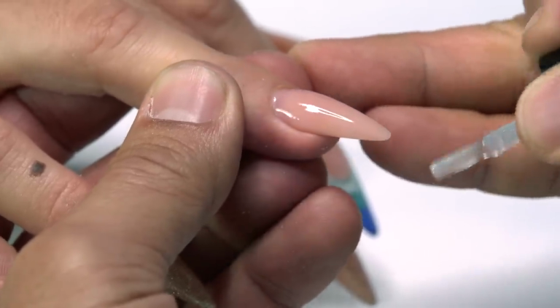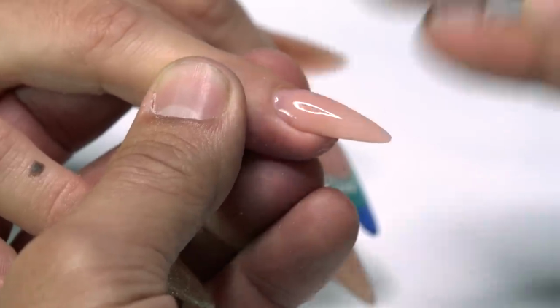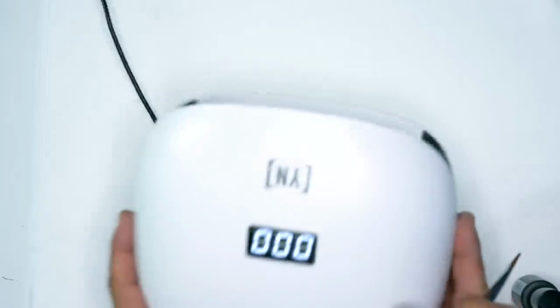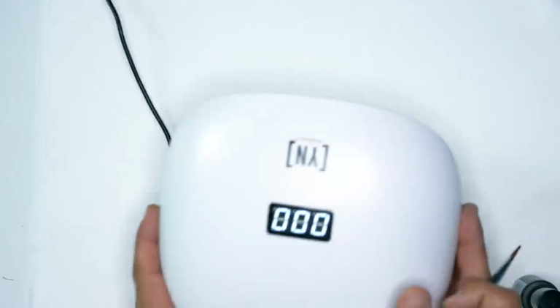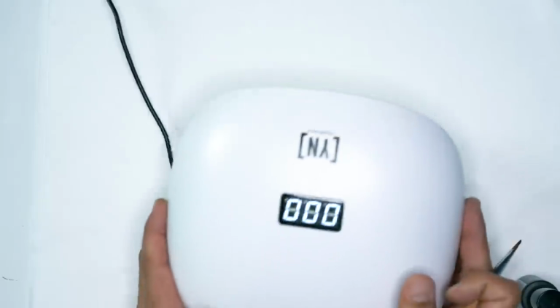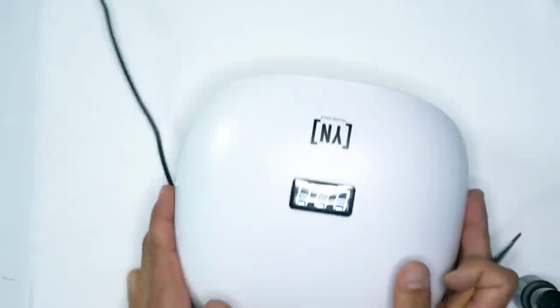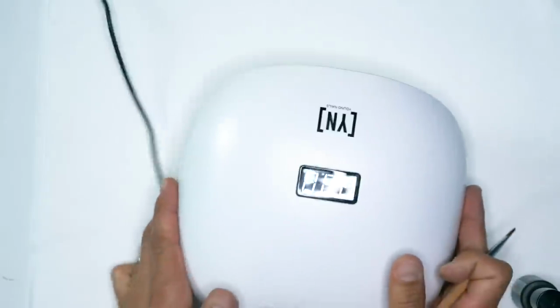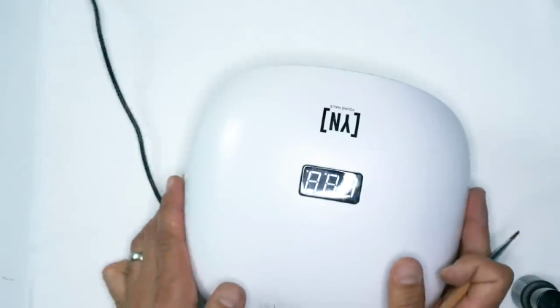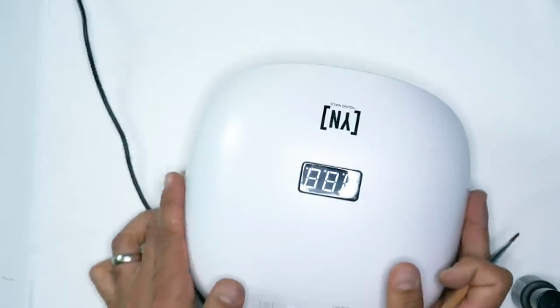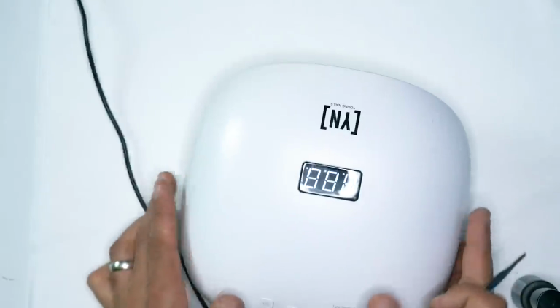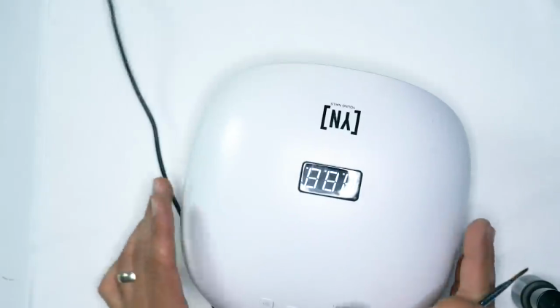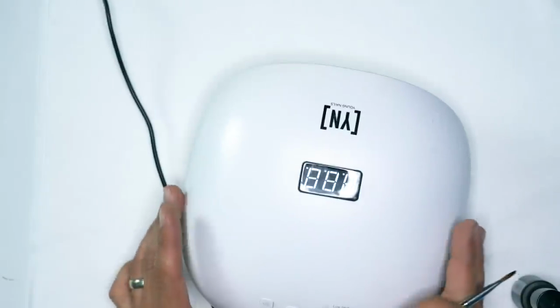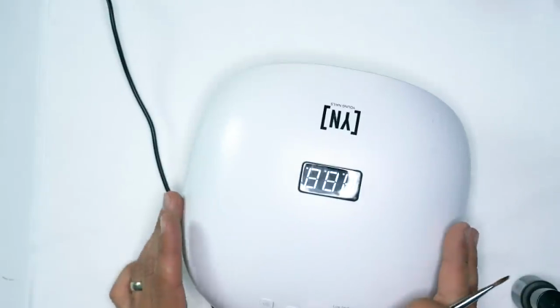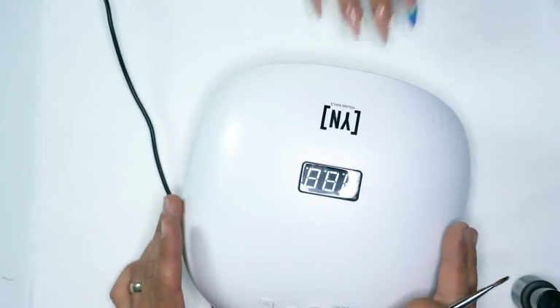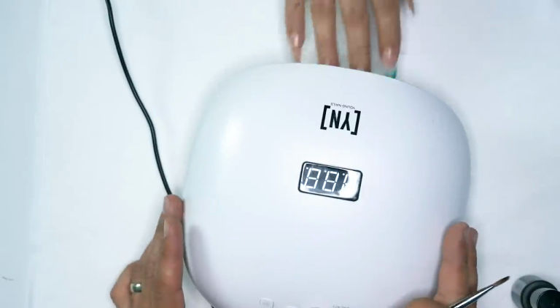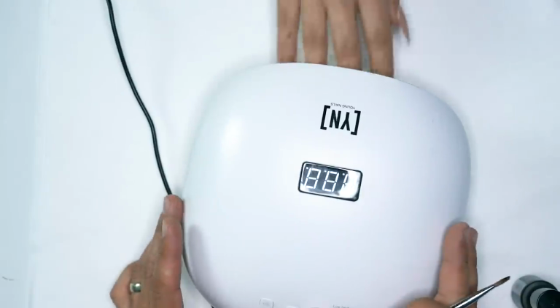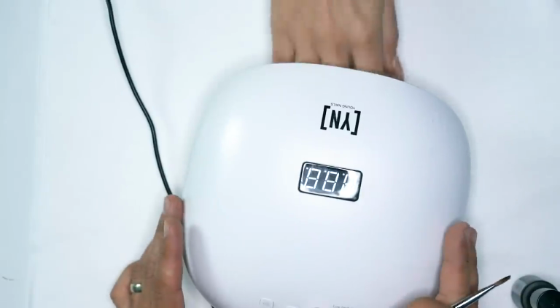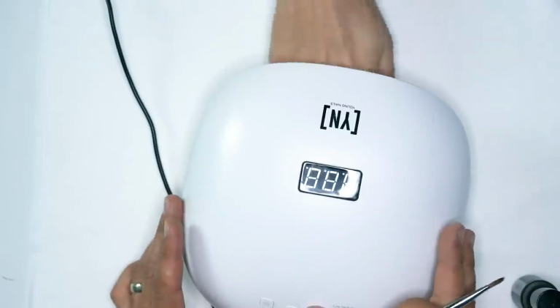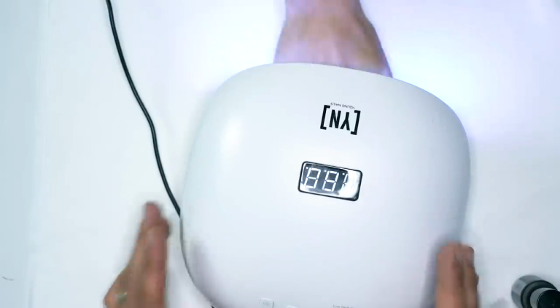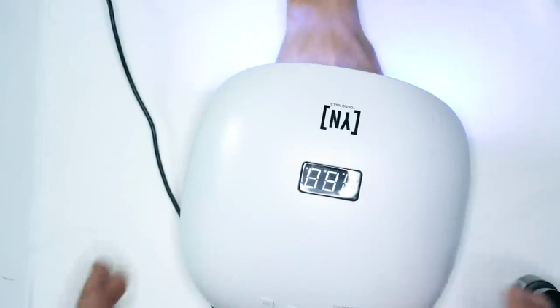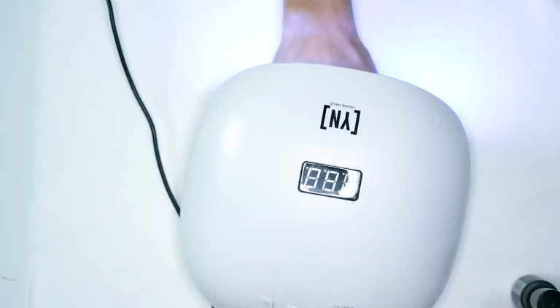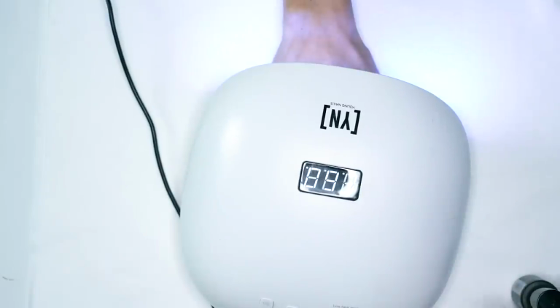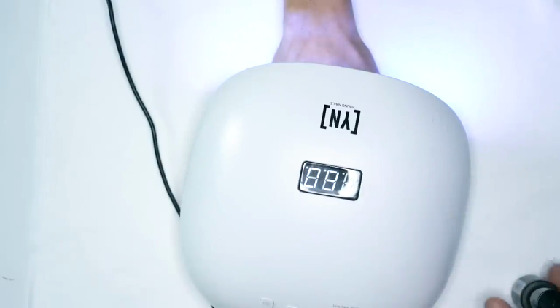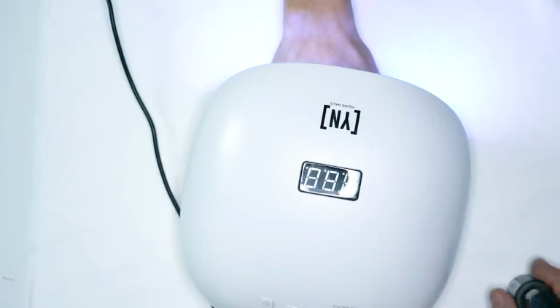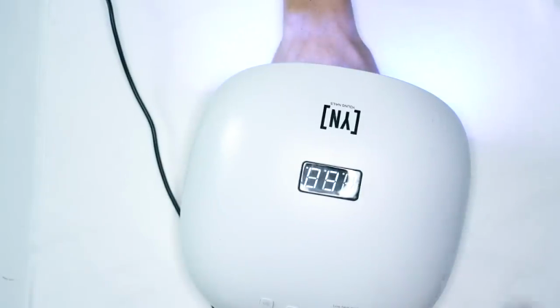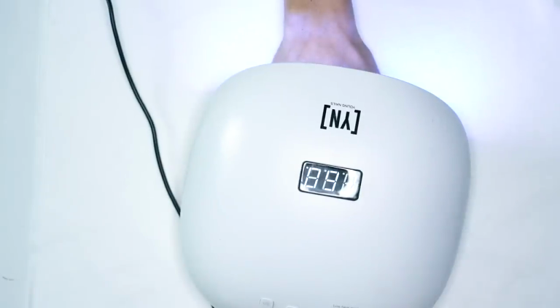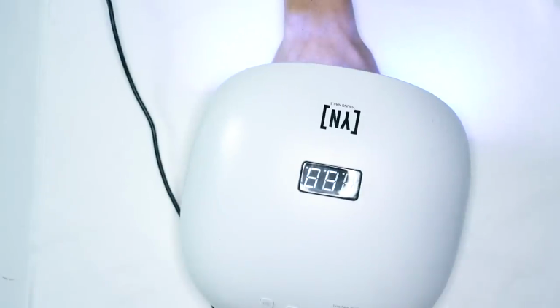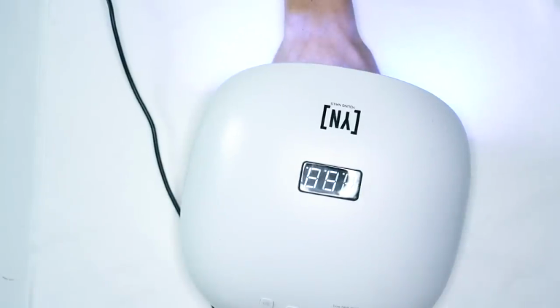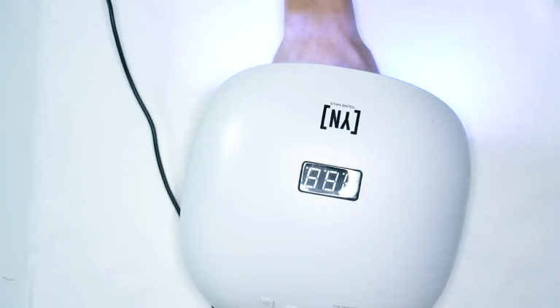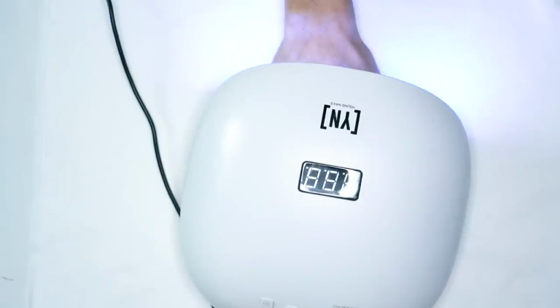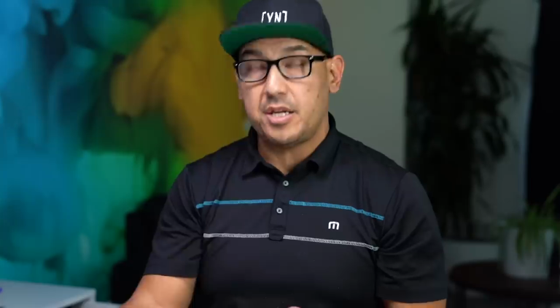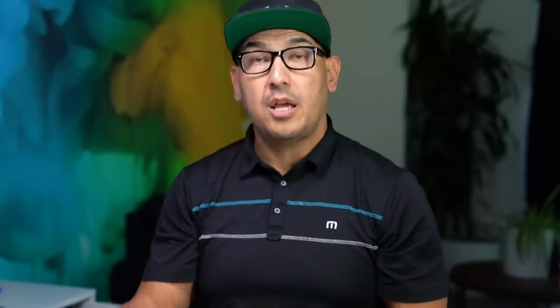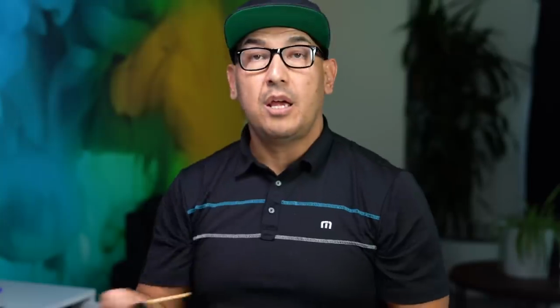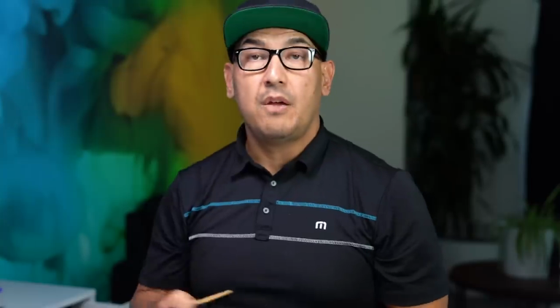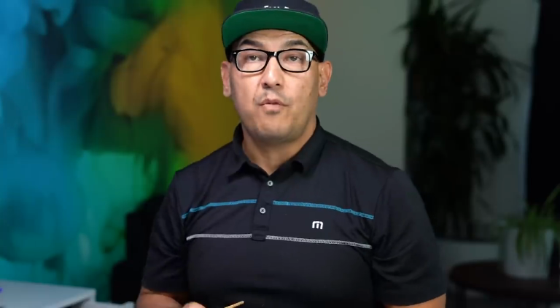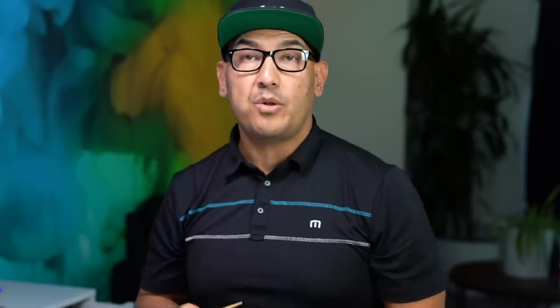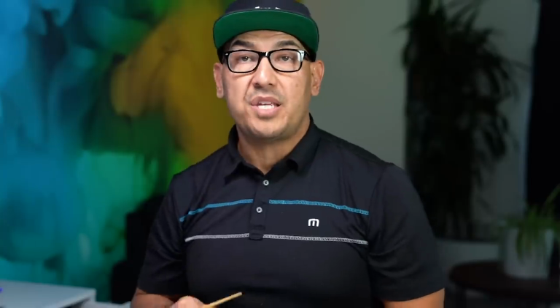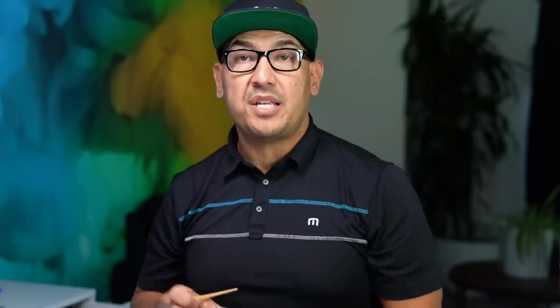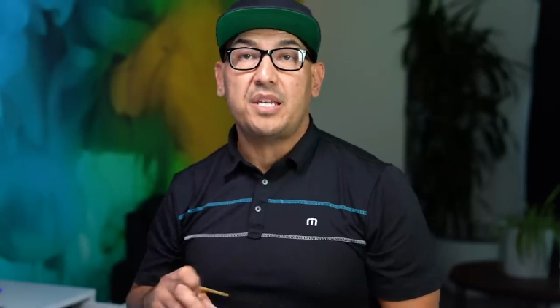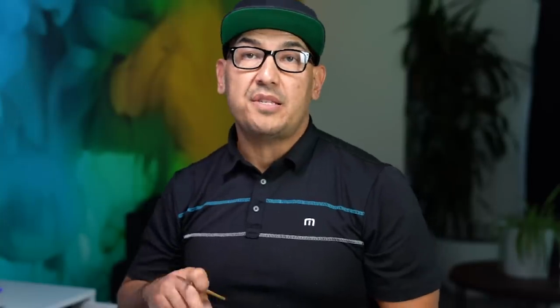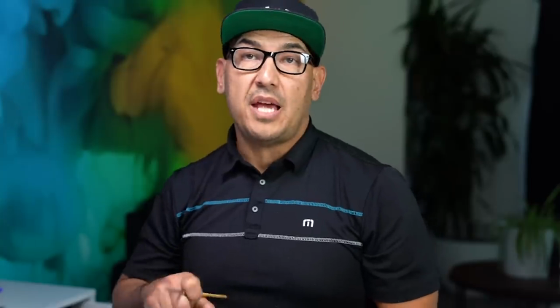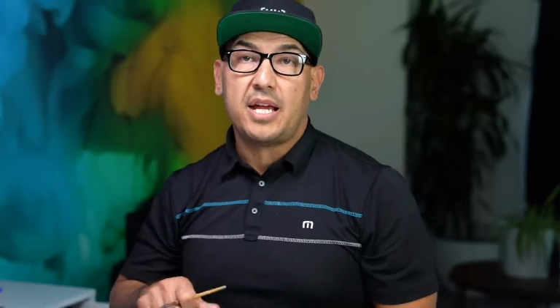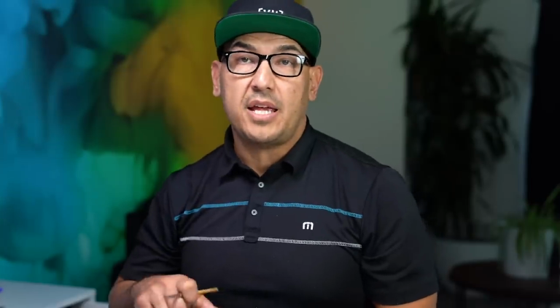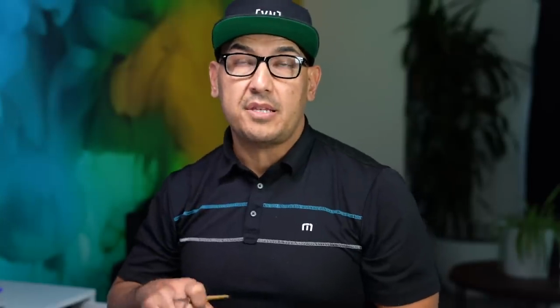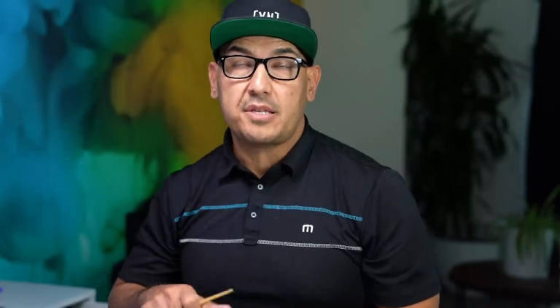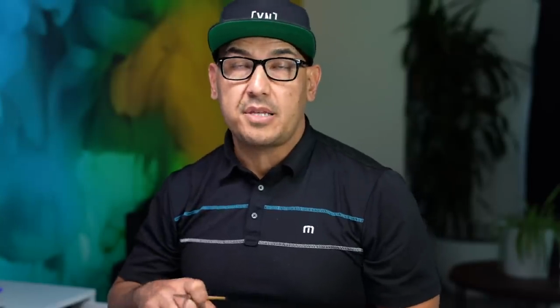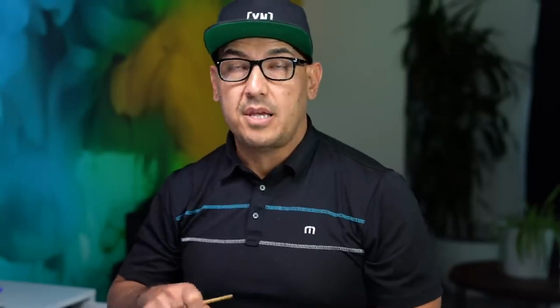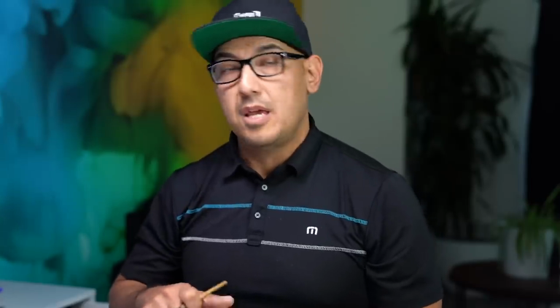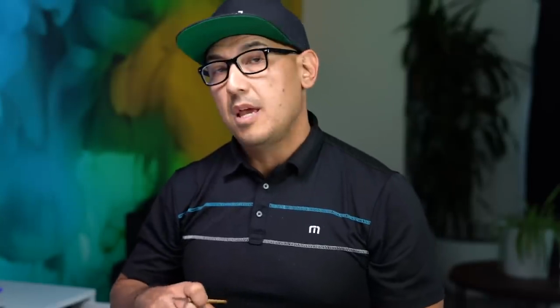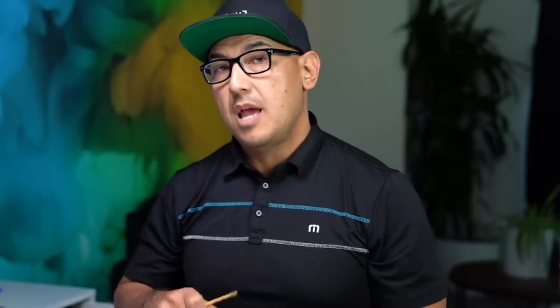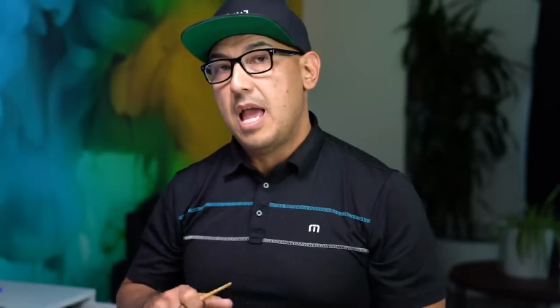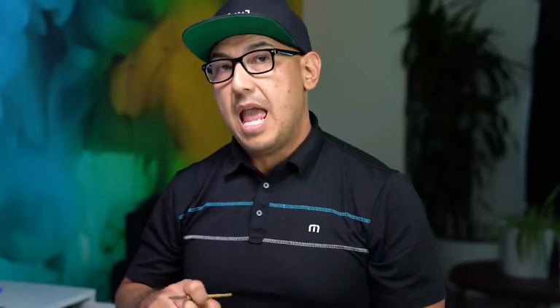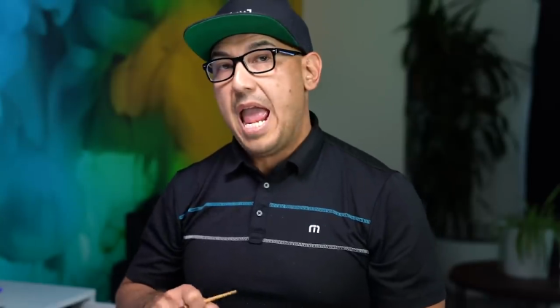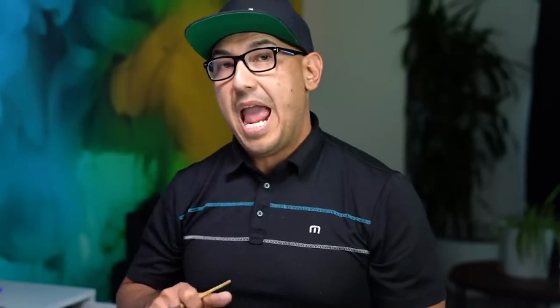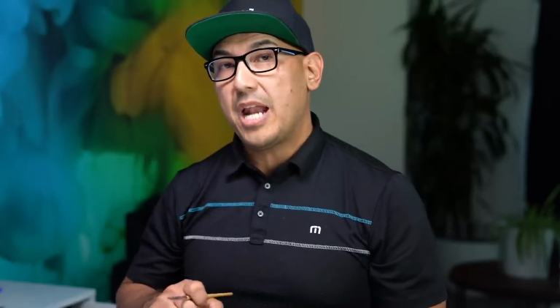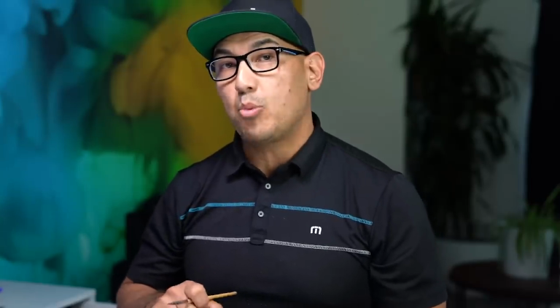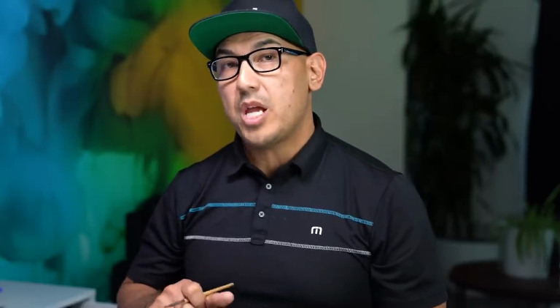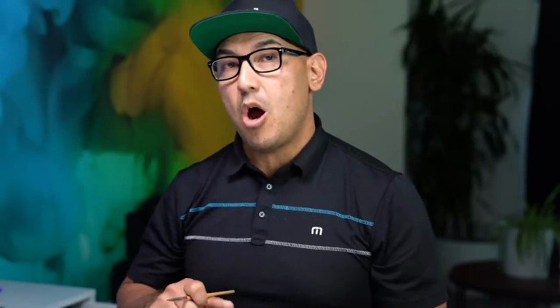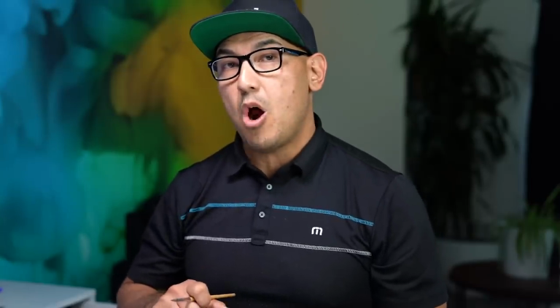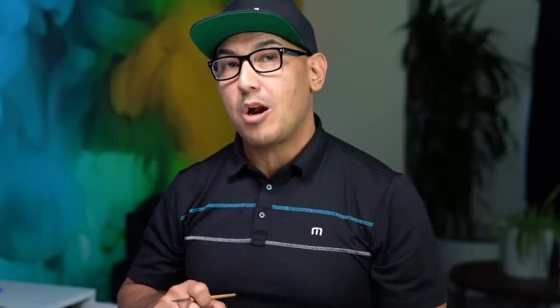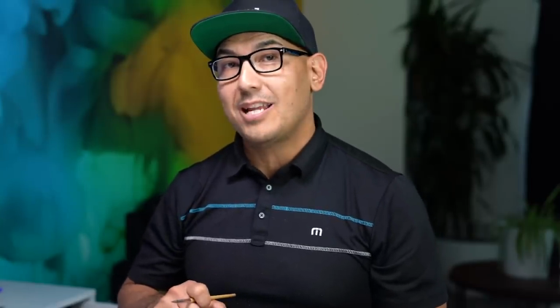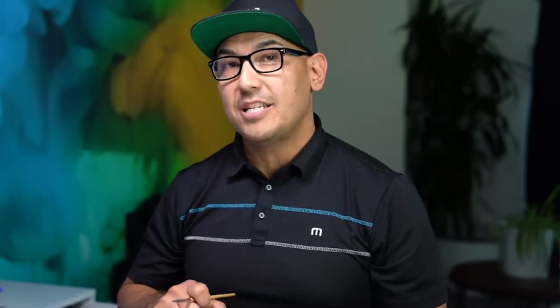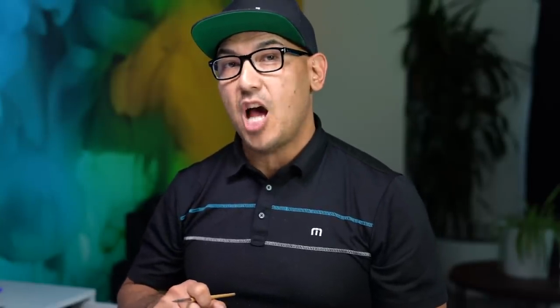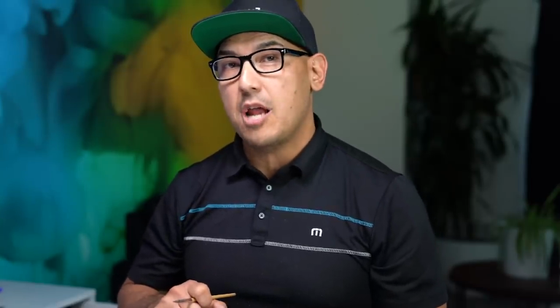After we apply the top coat, we're going to get inside the light, cure for 60 seconds, and we are done.